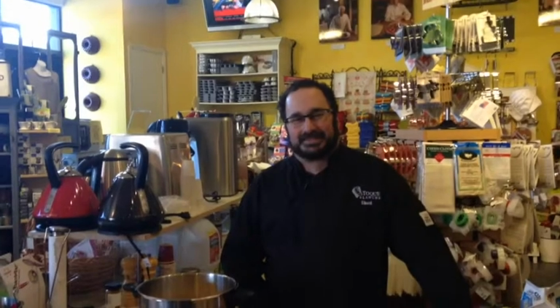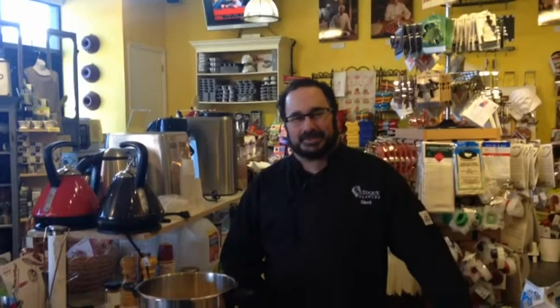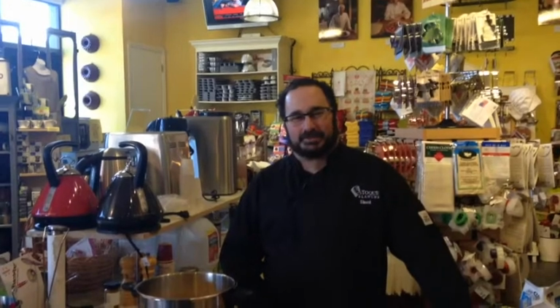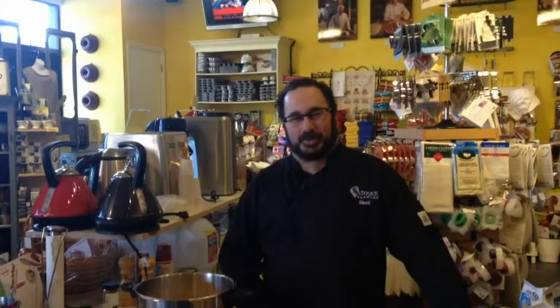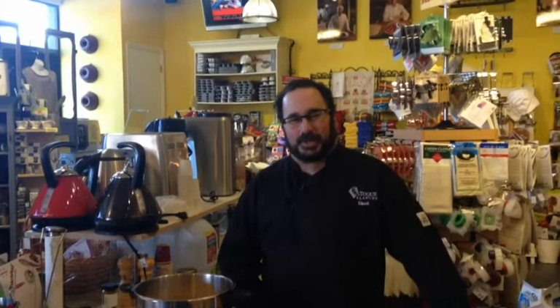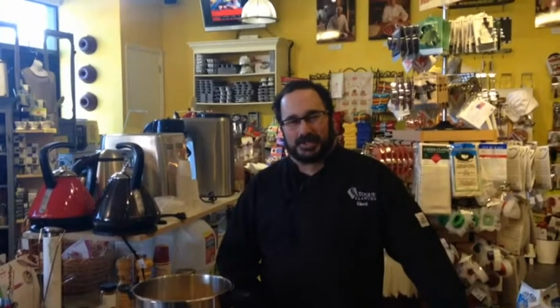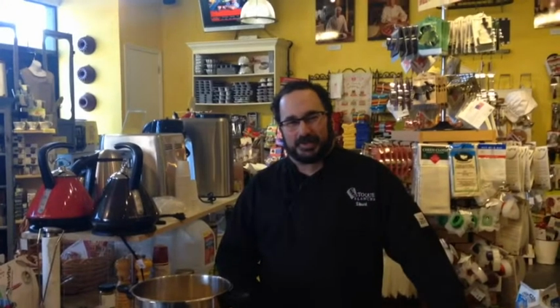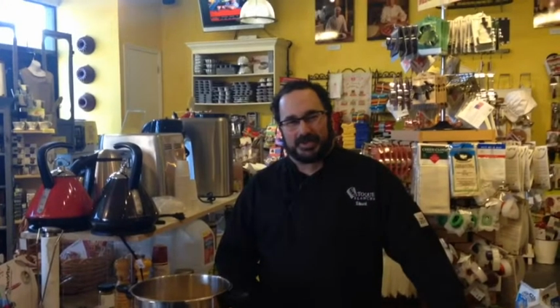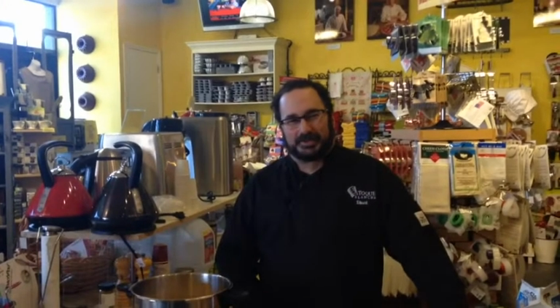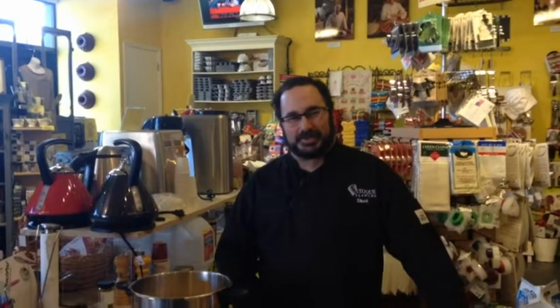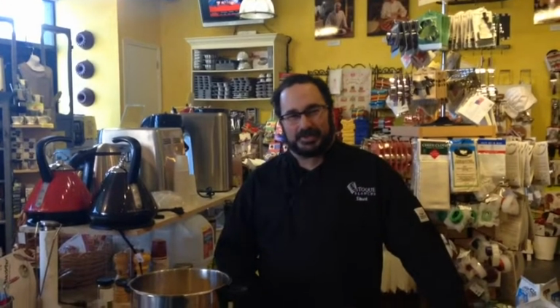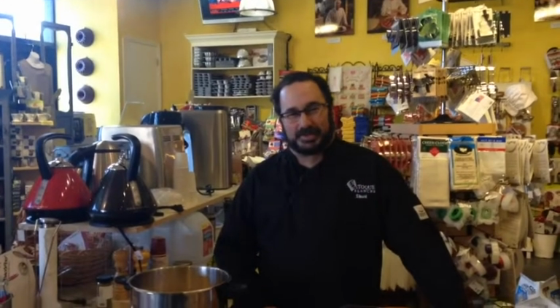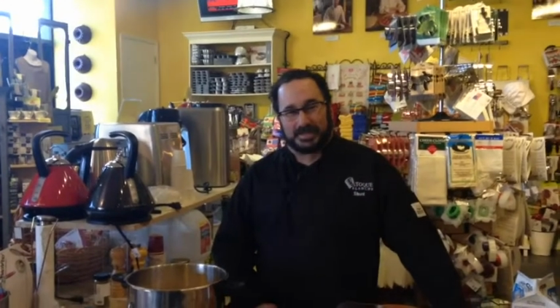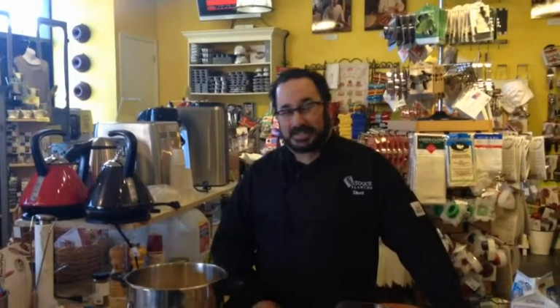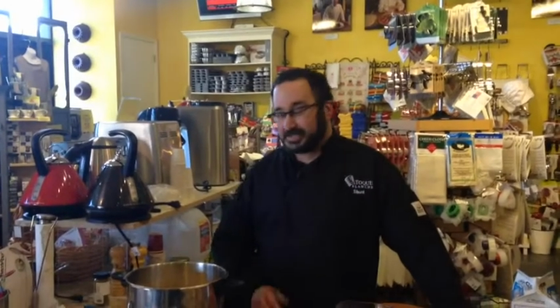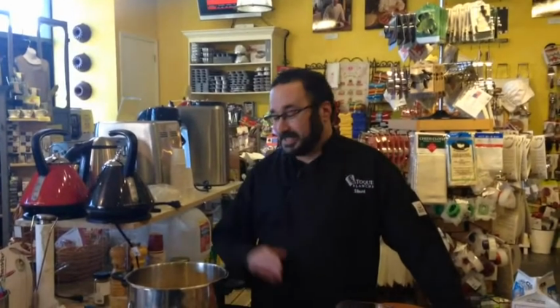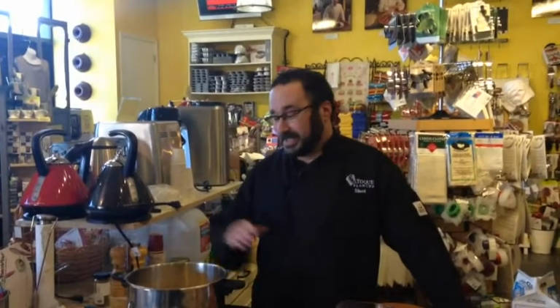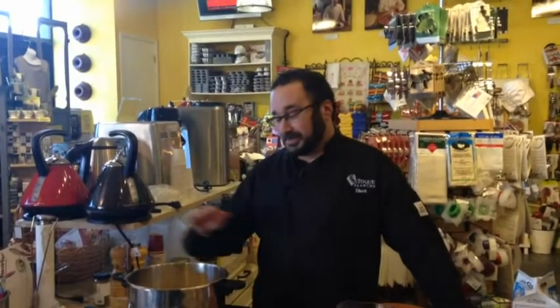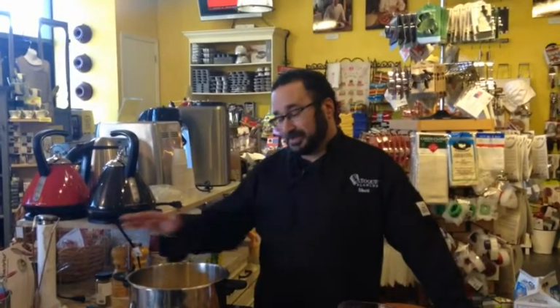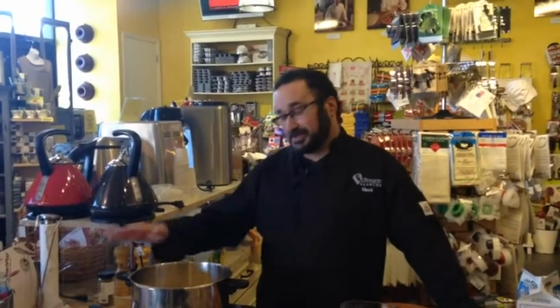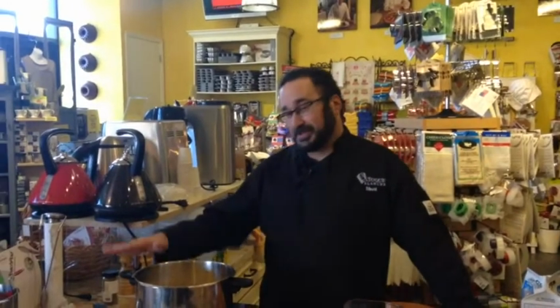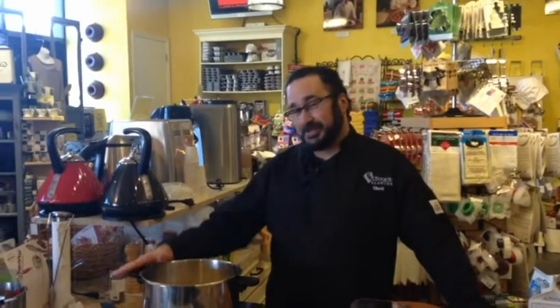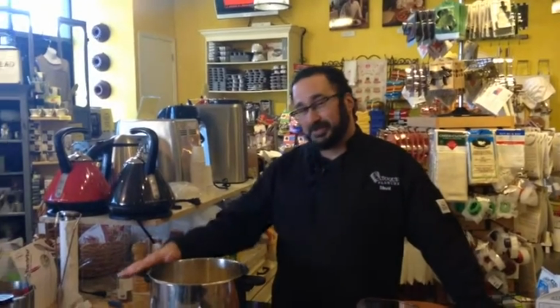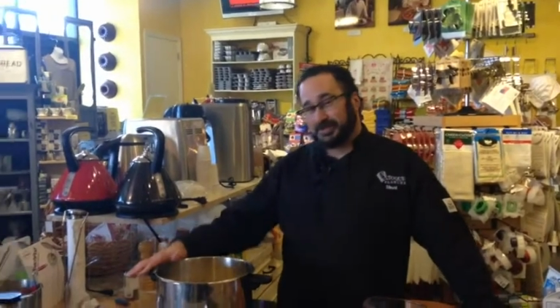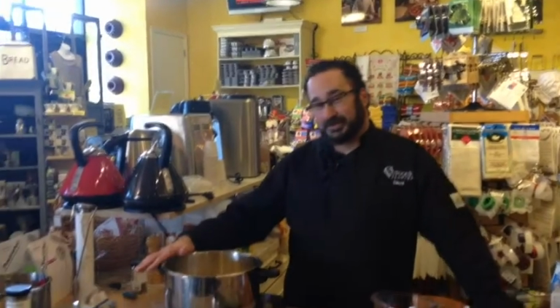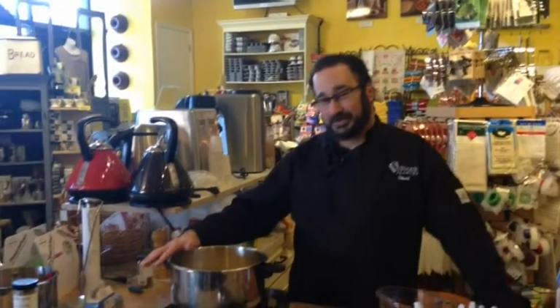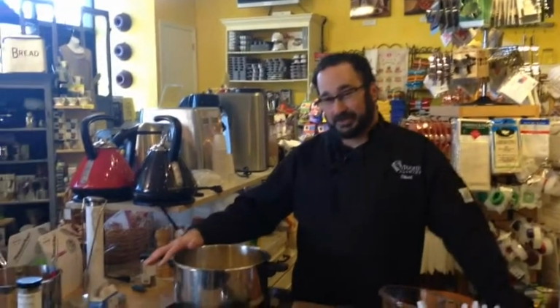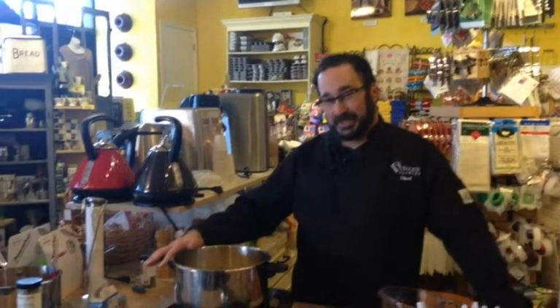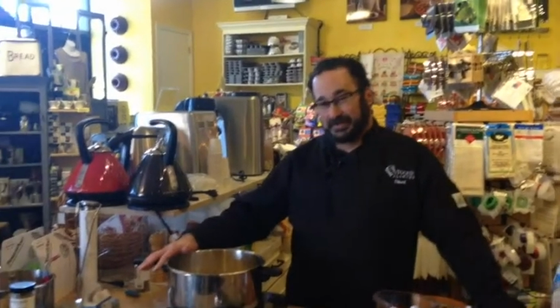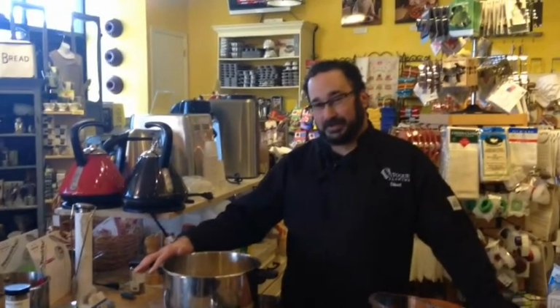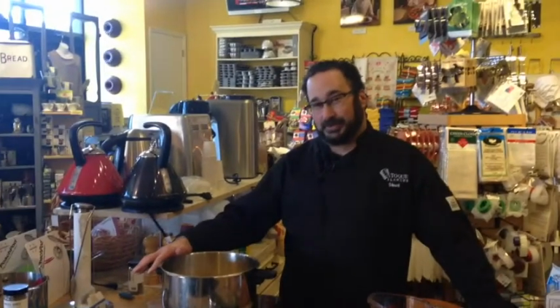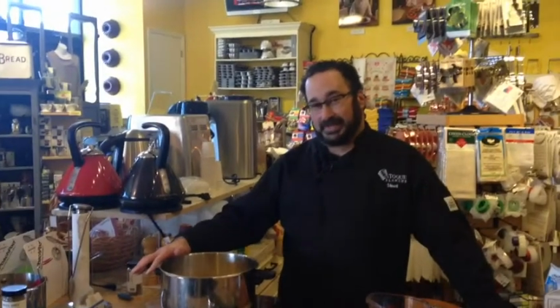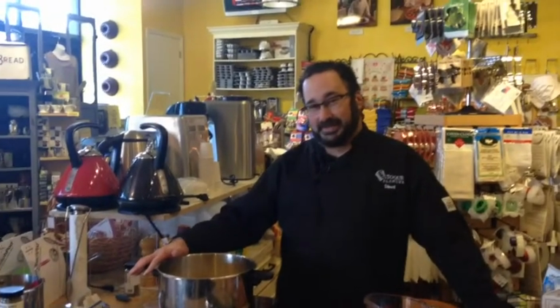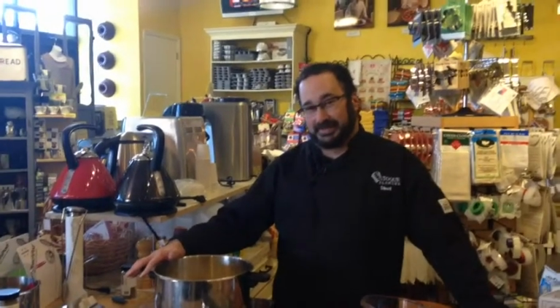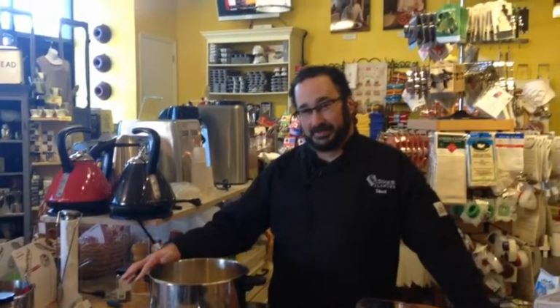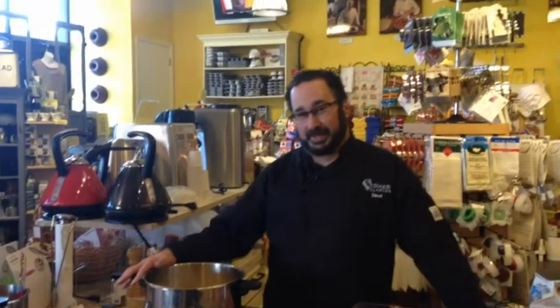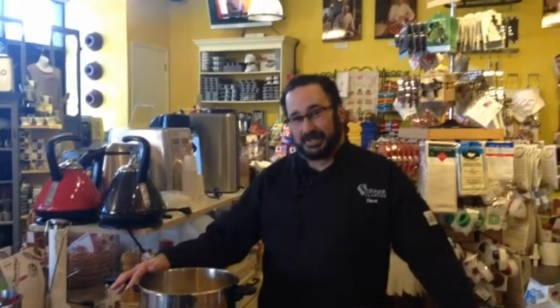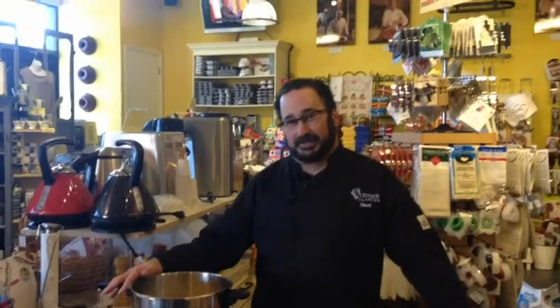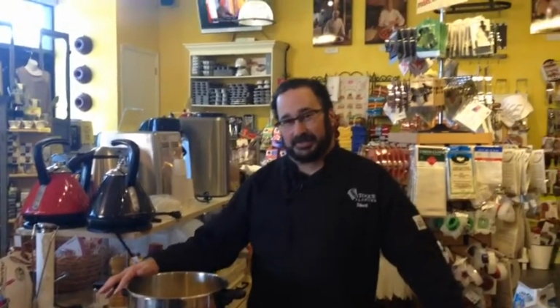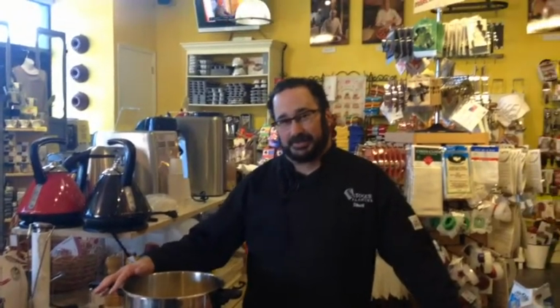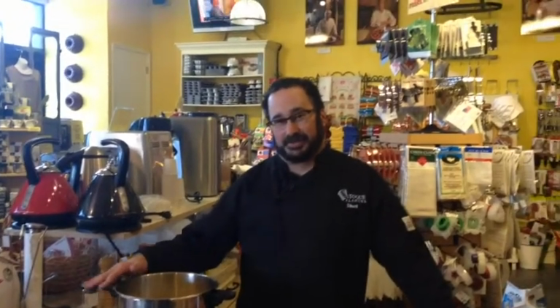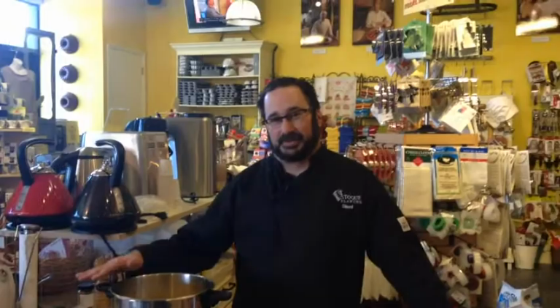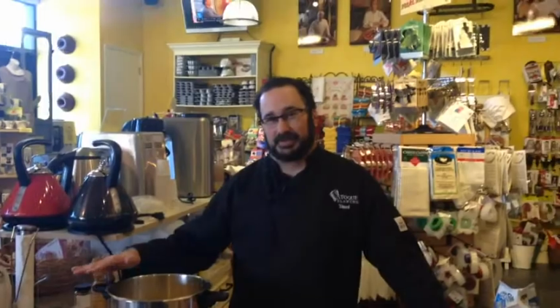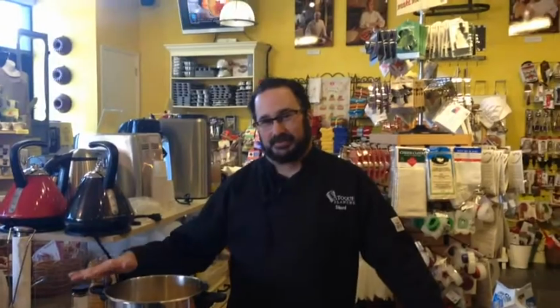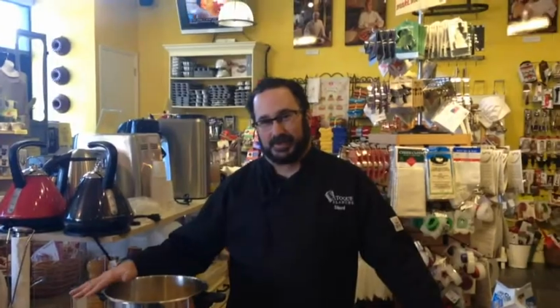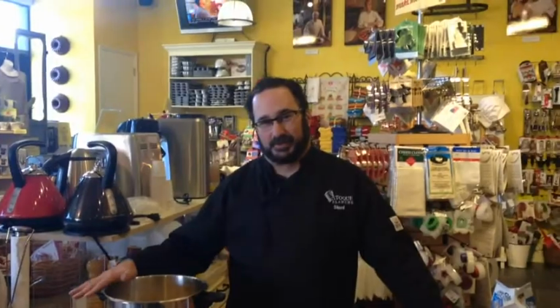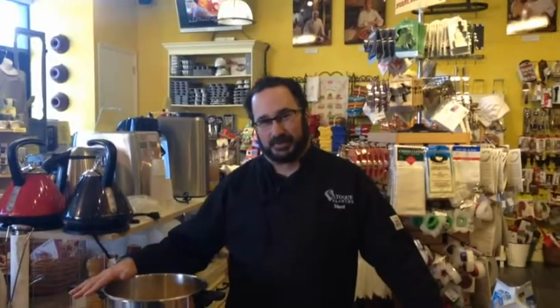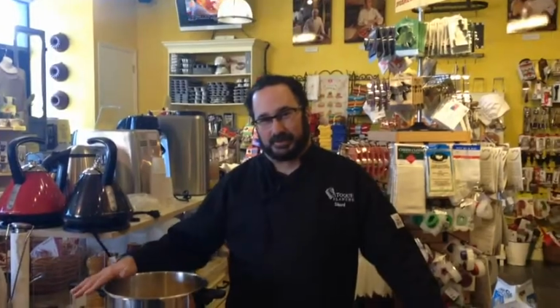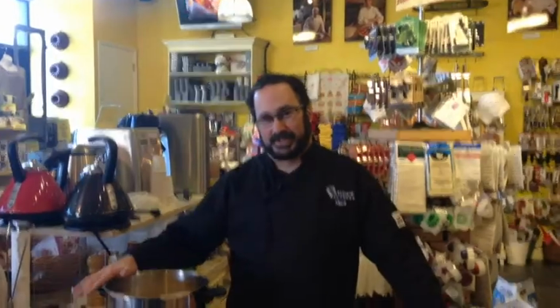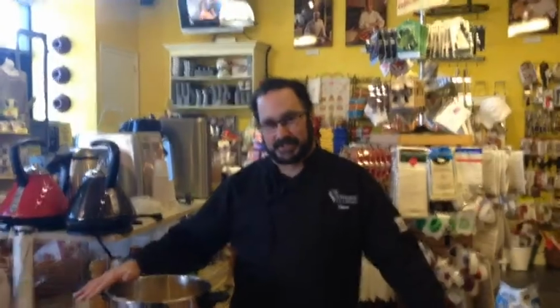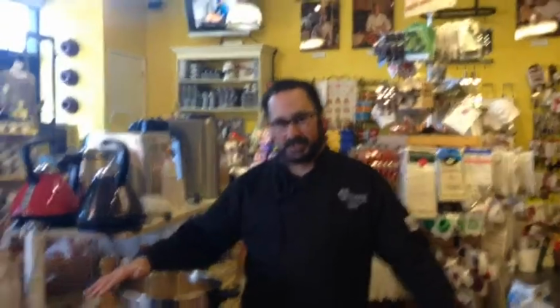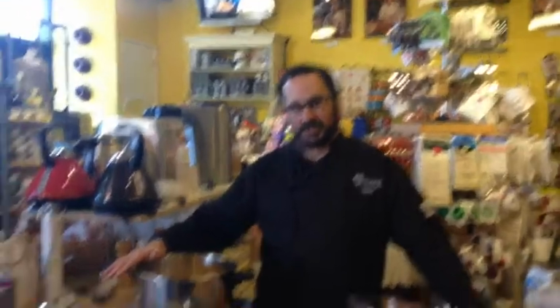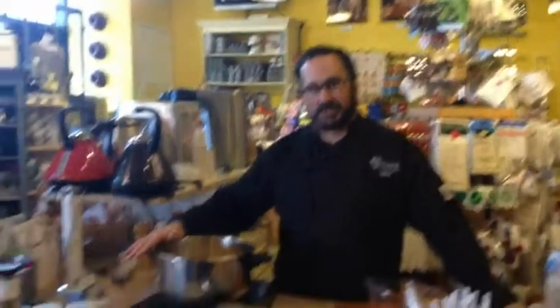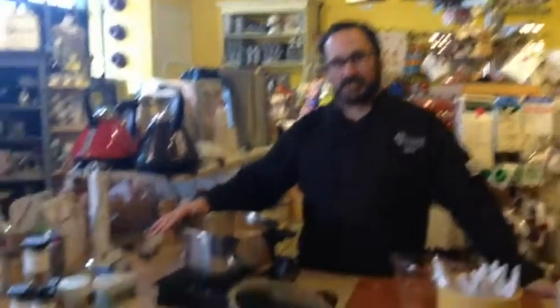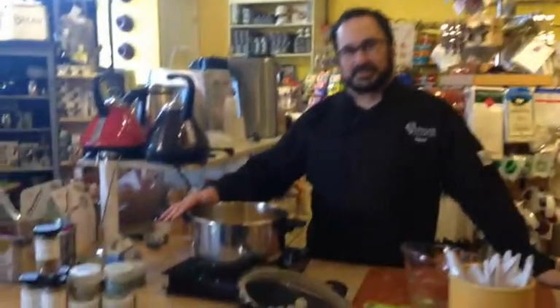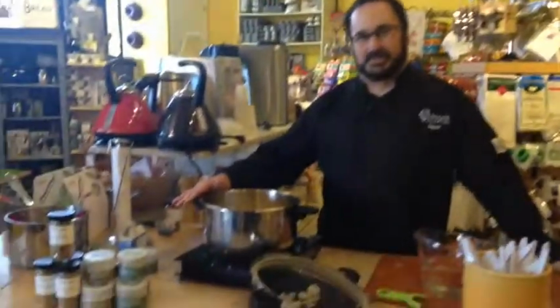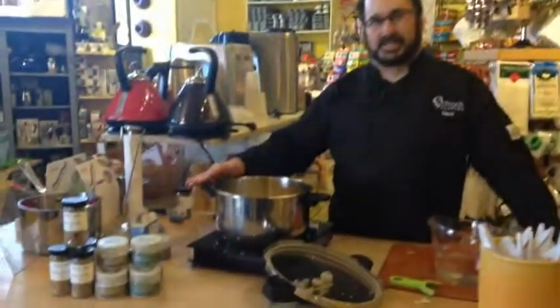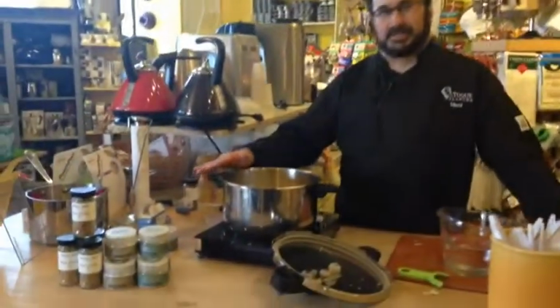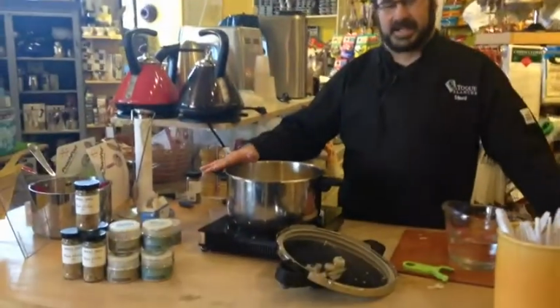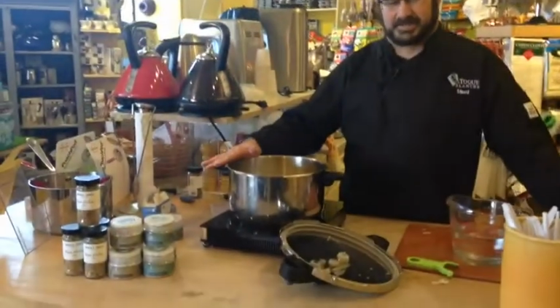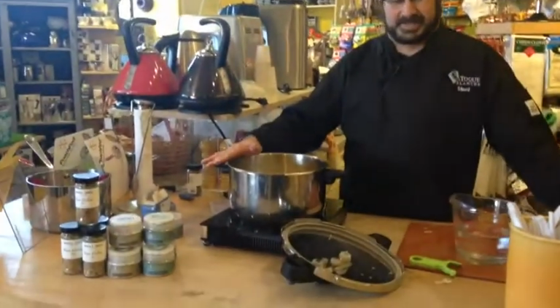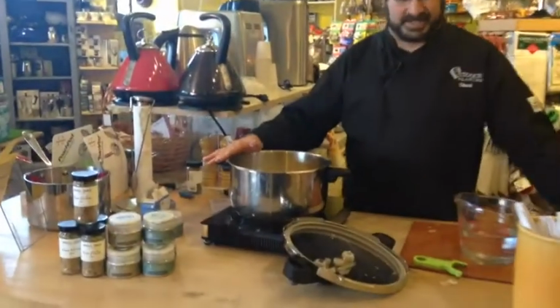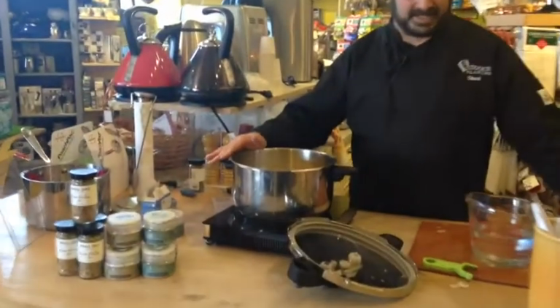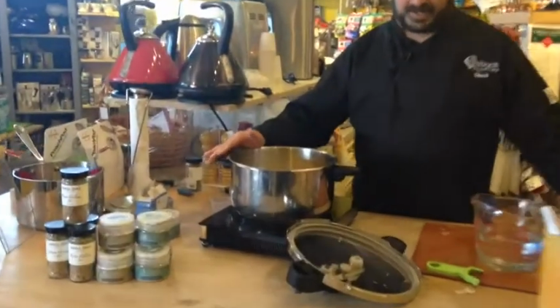Good morning. Welcome to Tocque Blanche. Today I'm going to show you a great, quick, easy way to use a Fagor pressure cooker to make mashed potatoes.